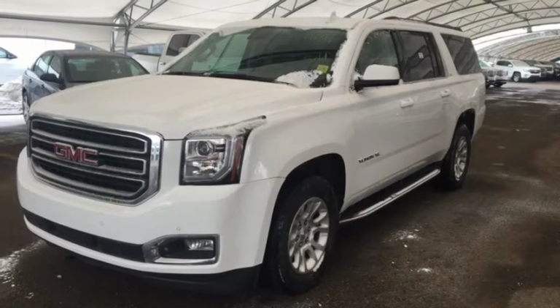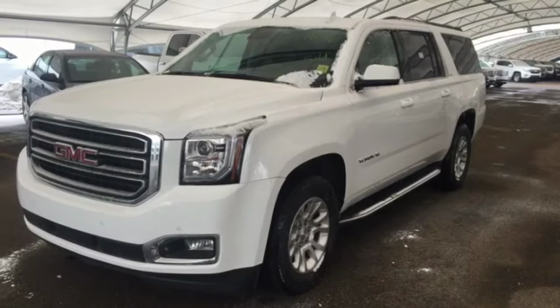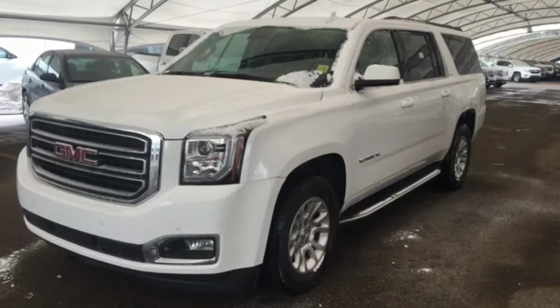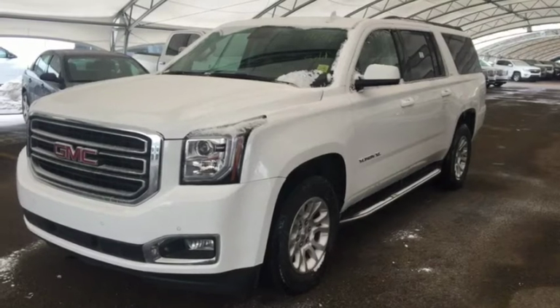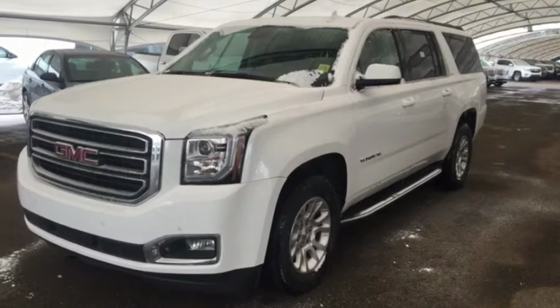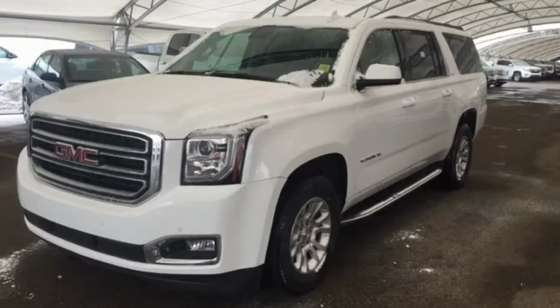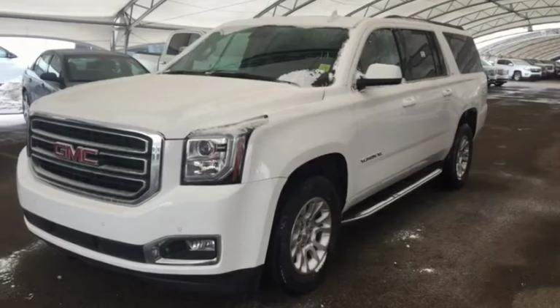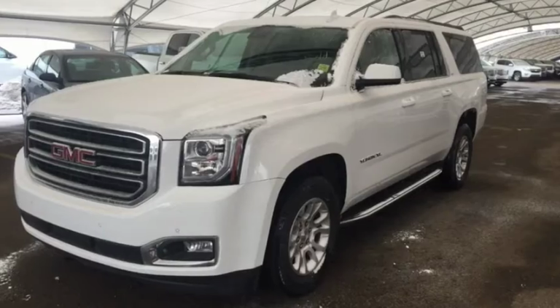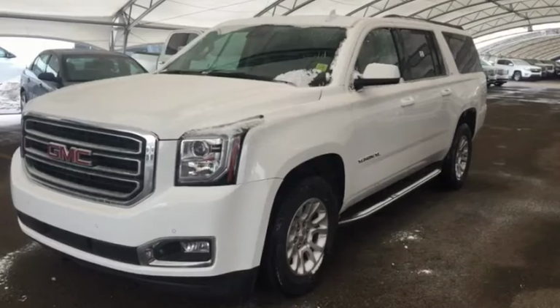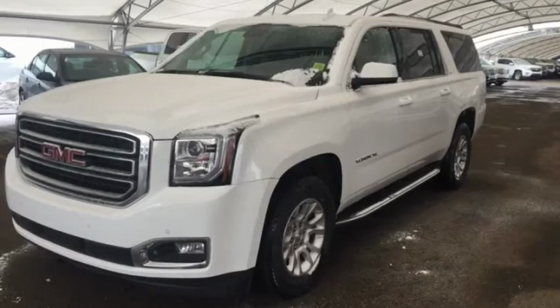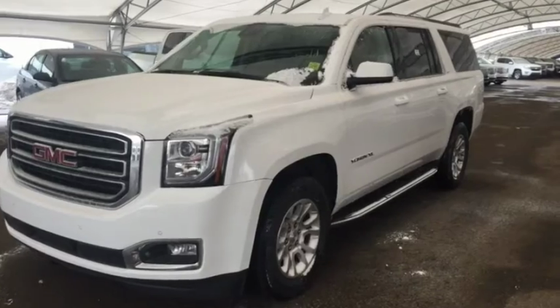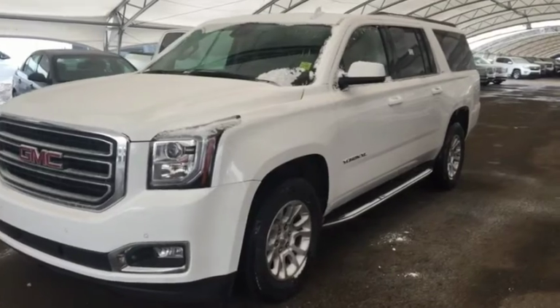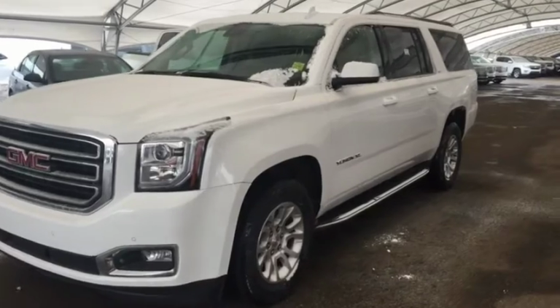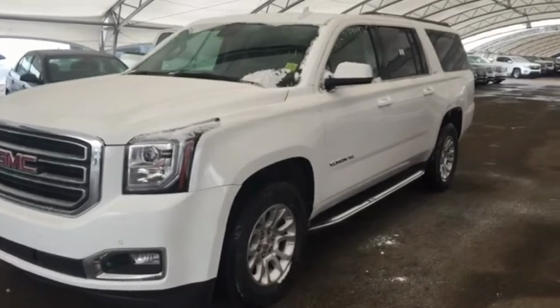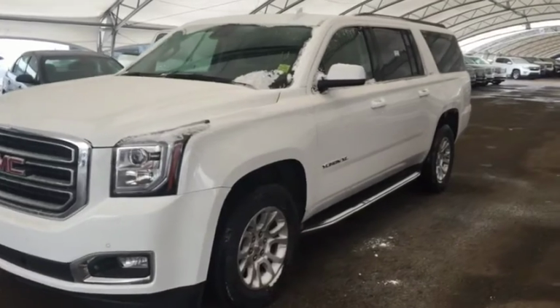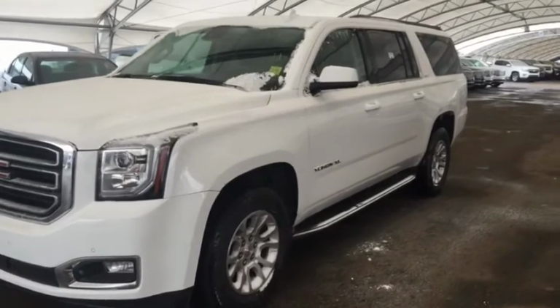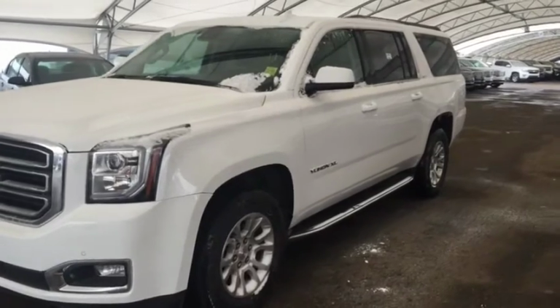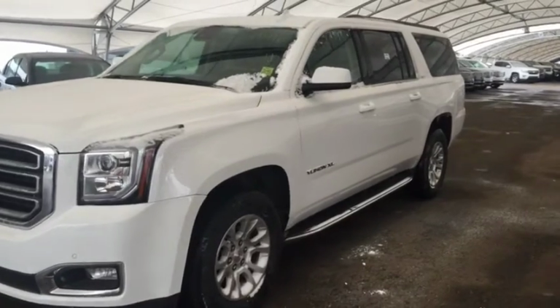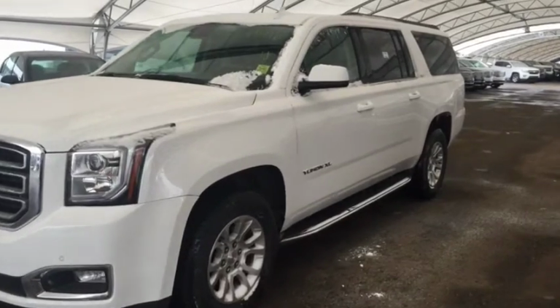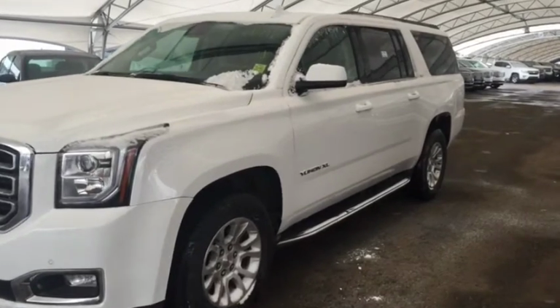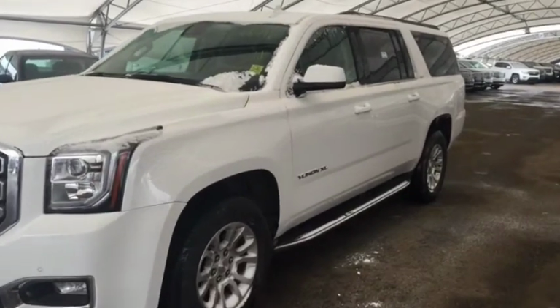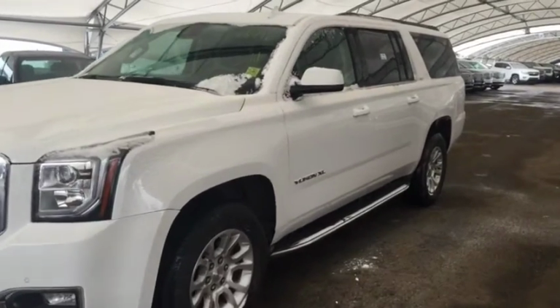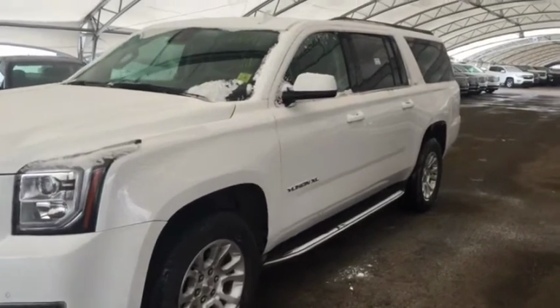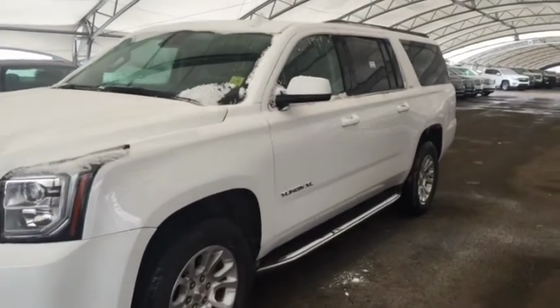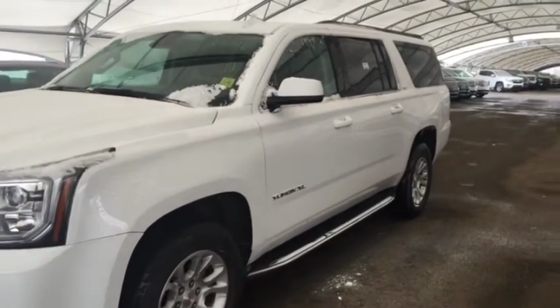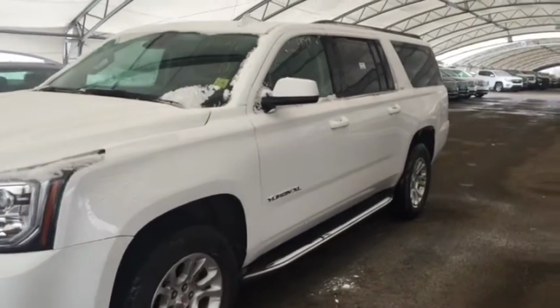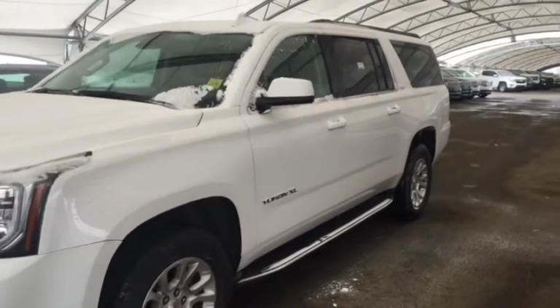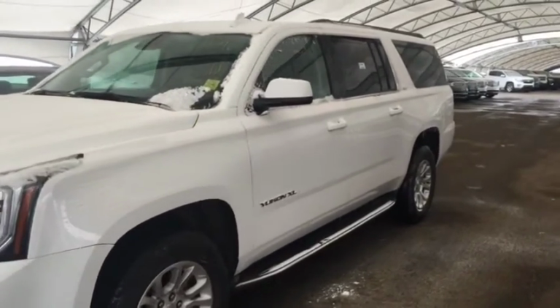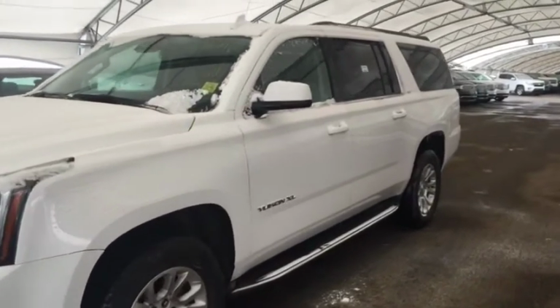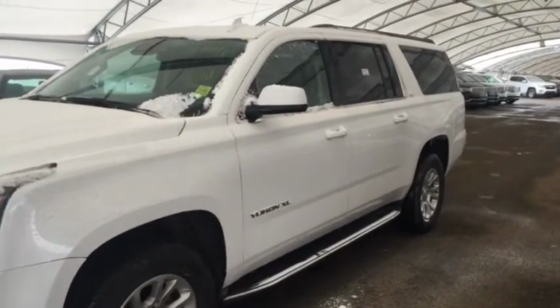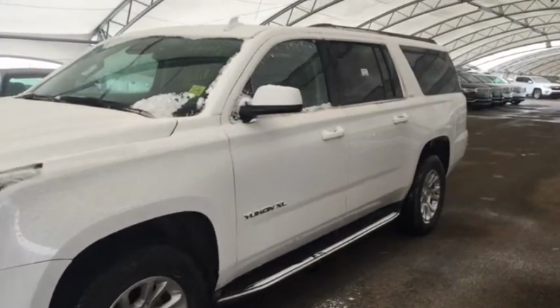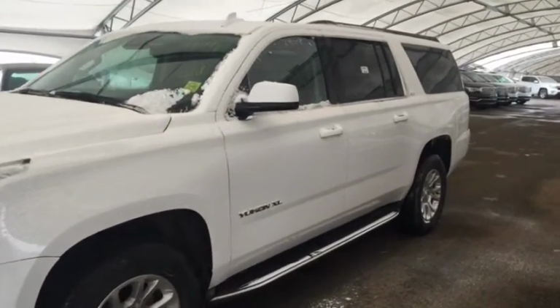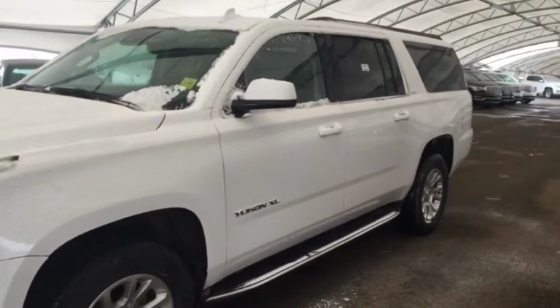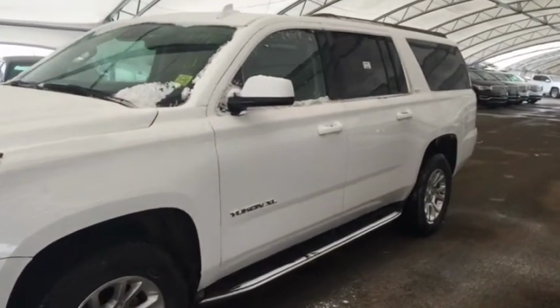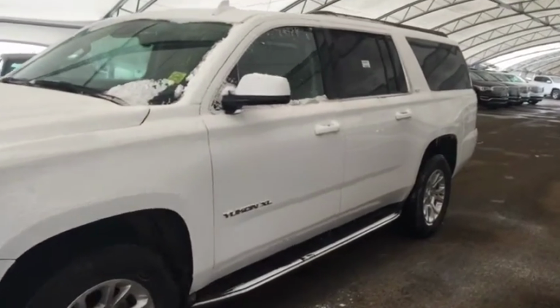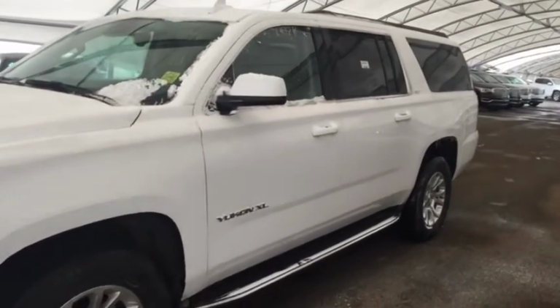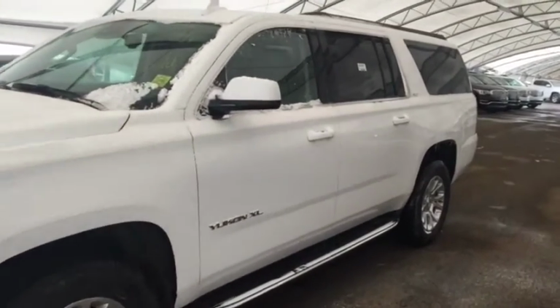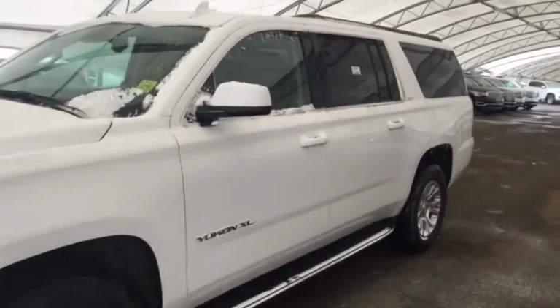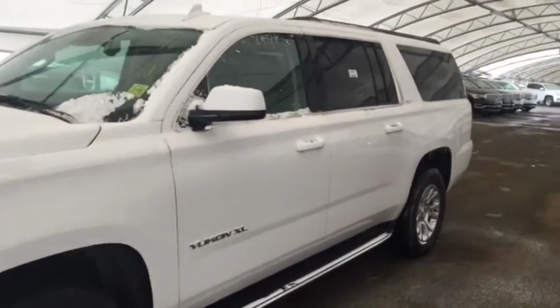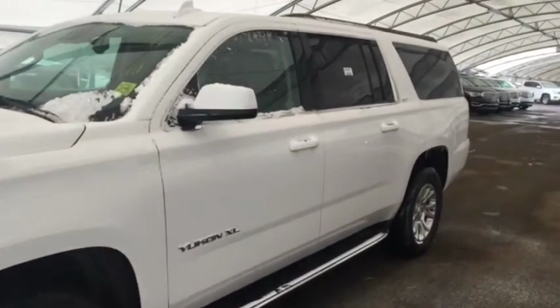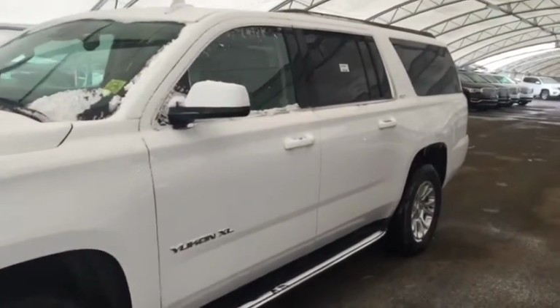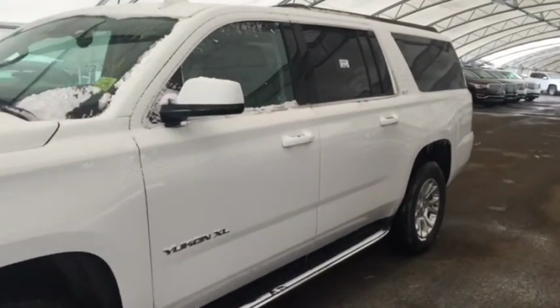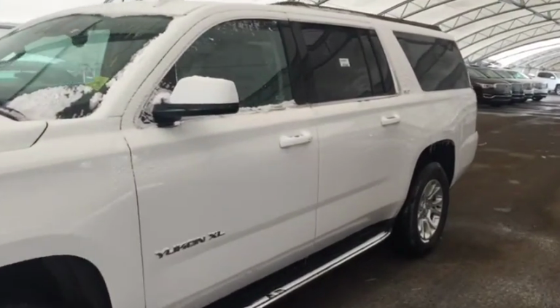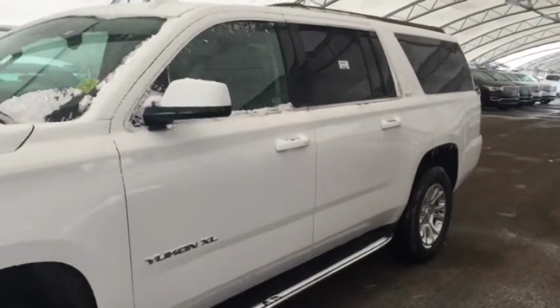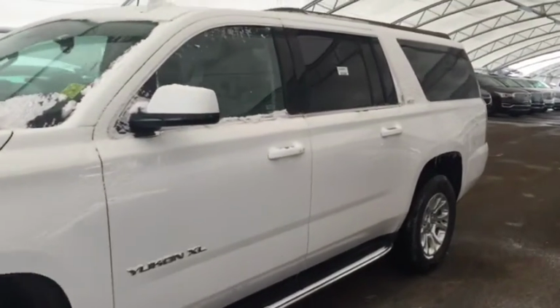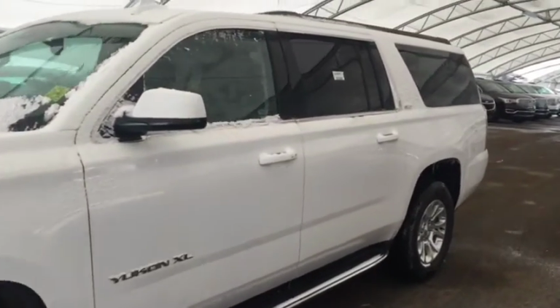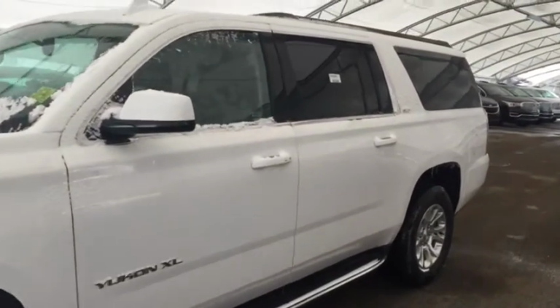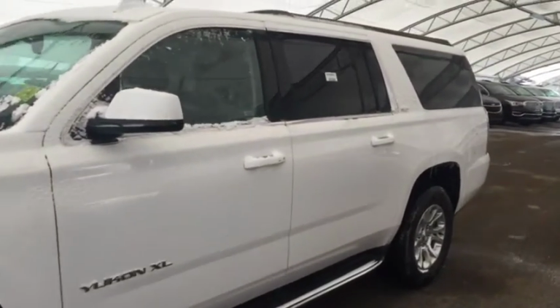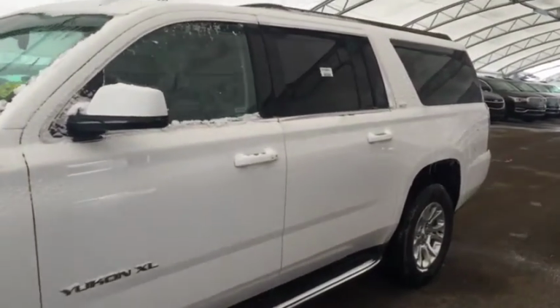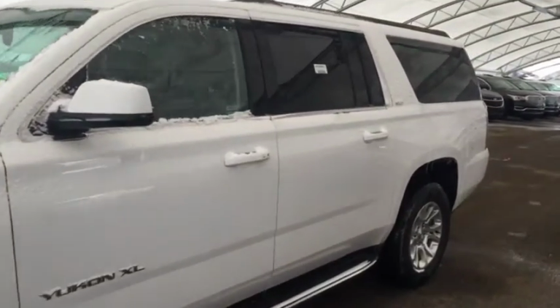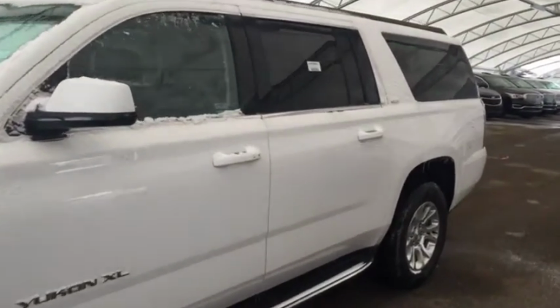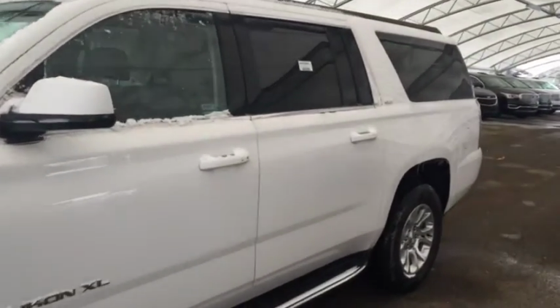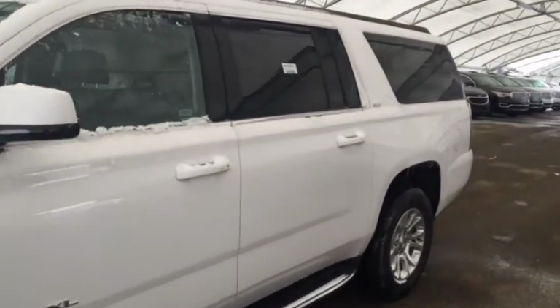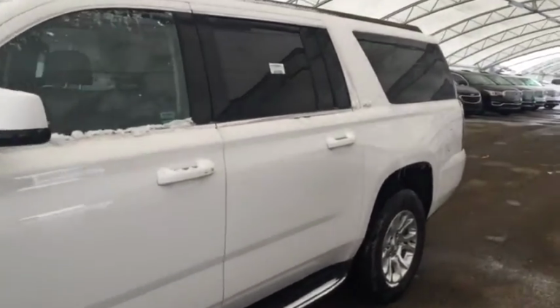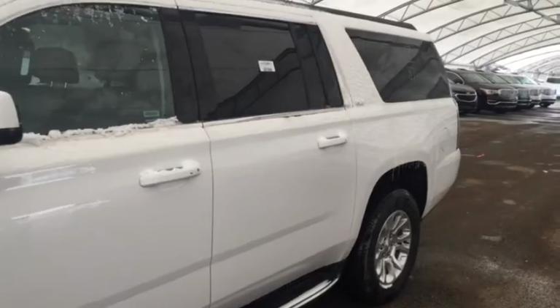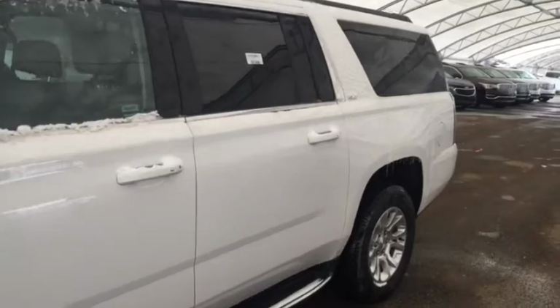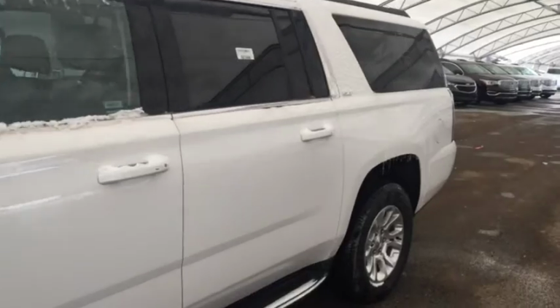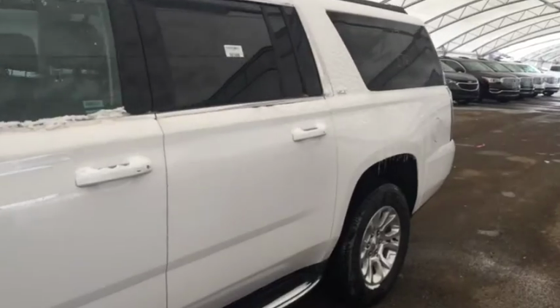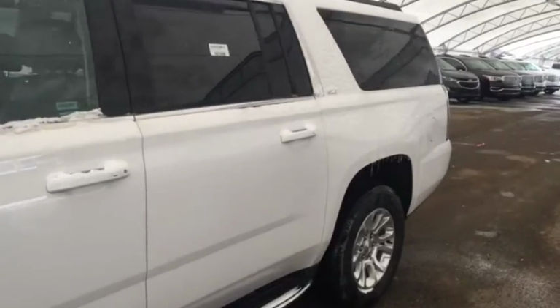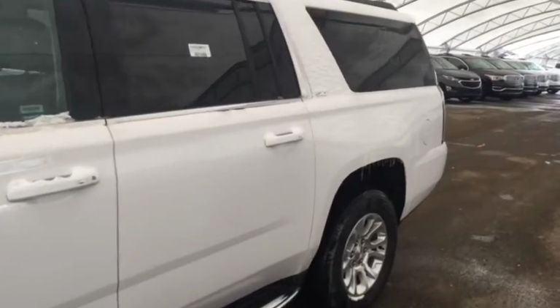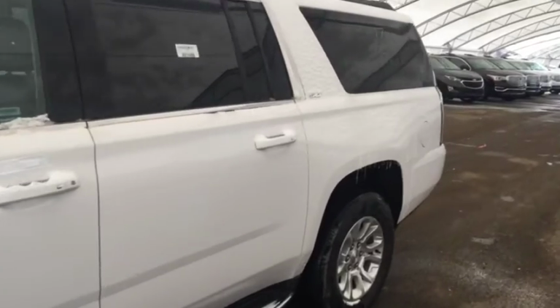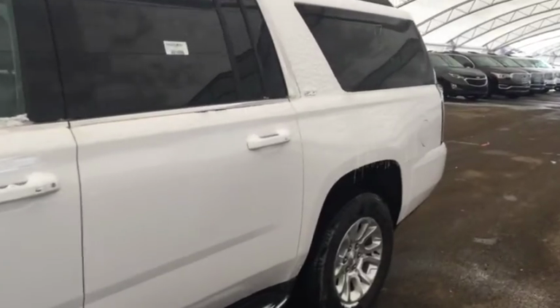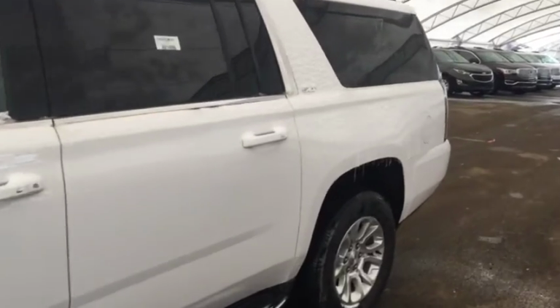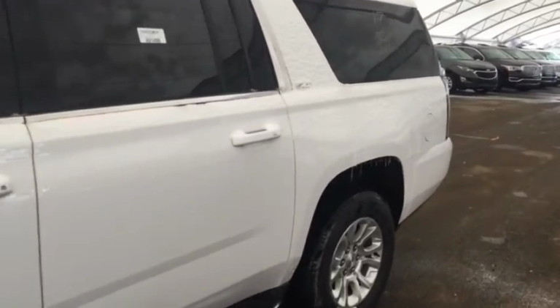Welcome to Davis Chevrolet. This is a pre-owned 2017 GMC Yukon XL in the color white.